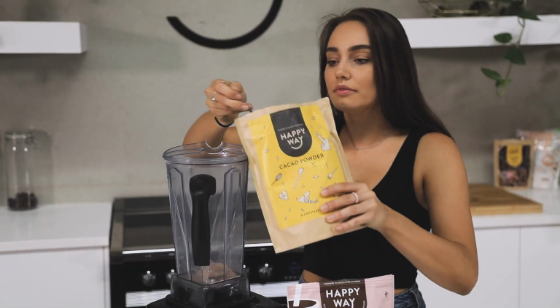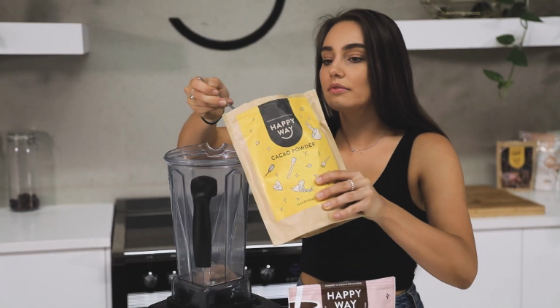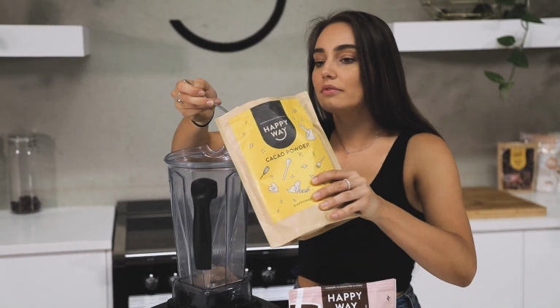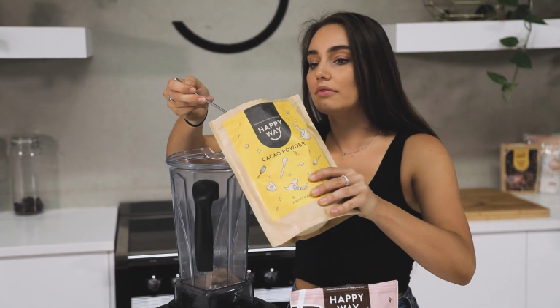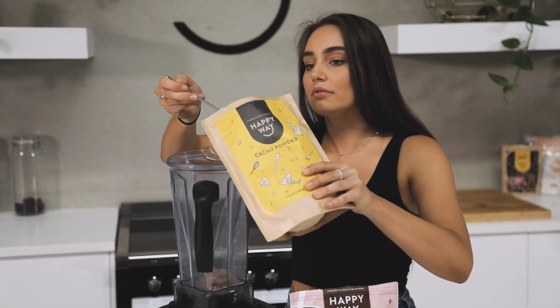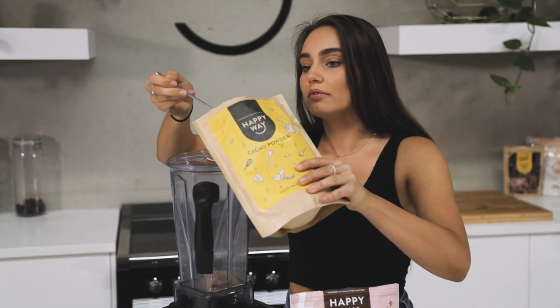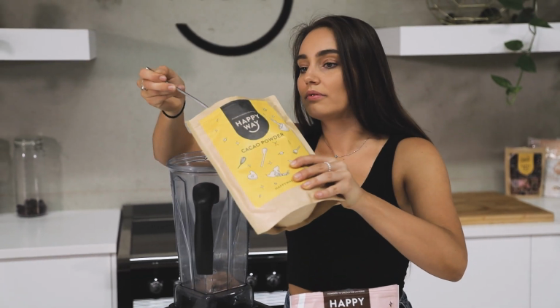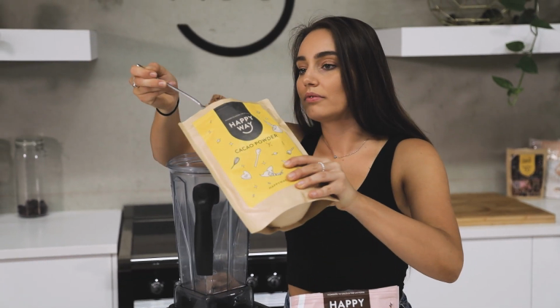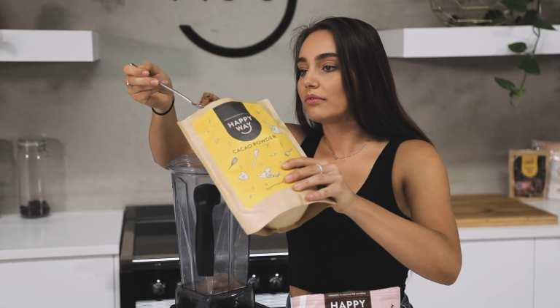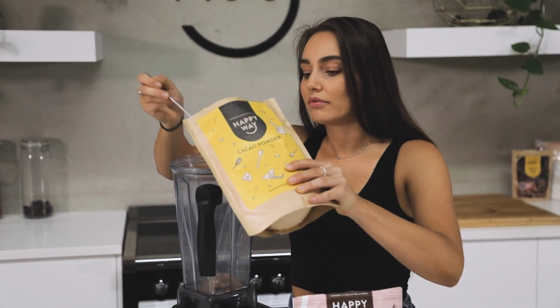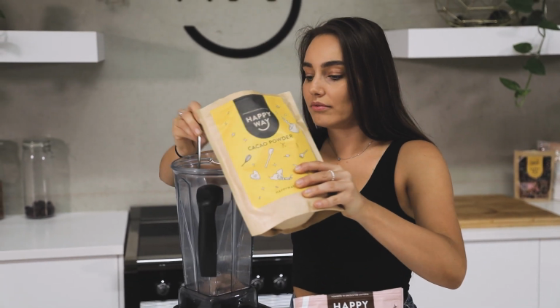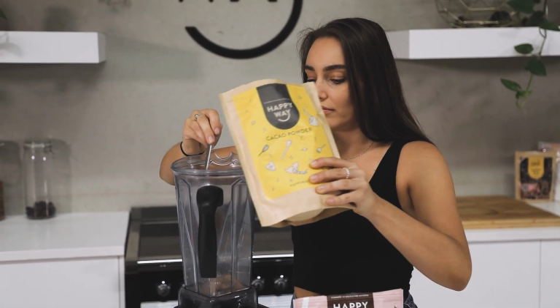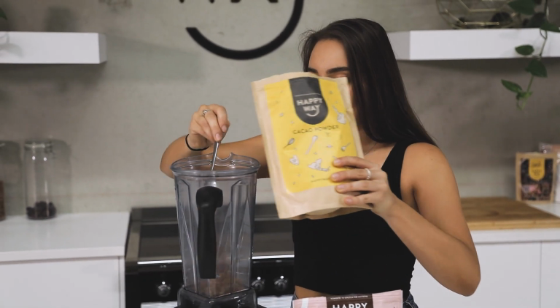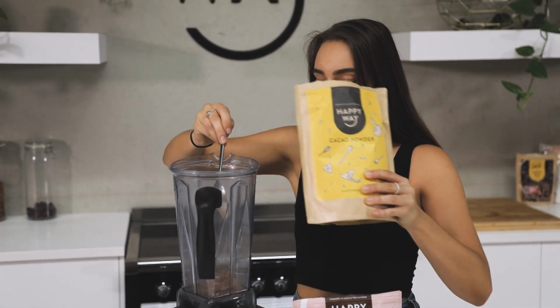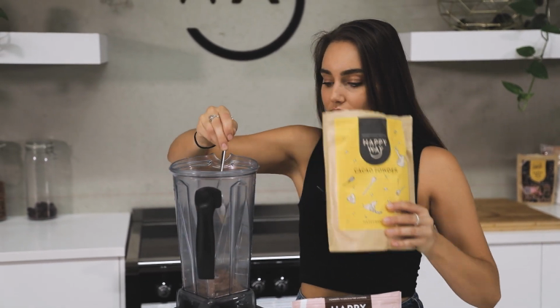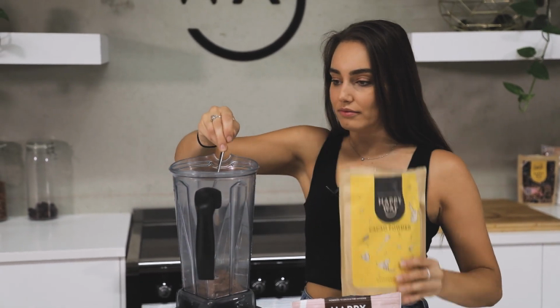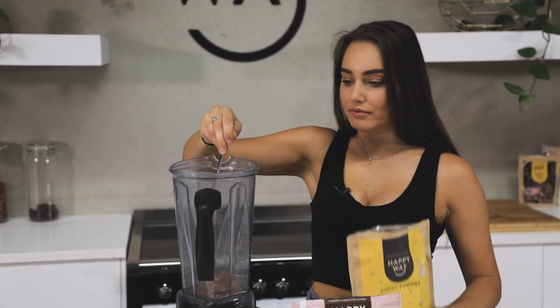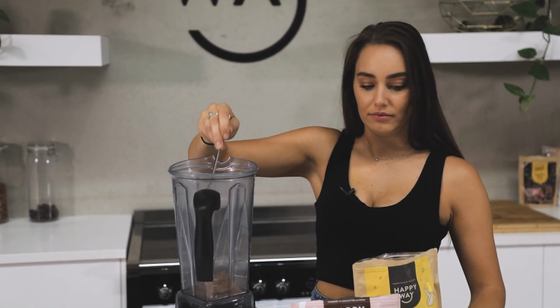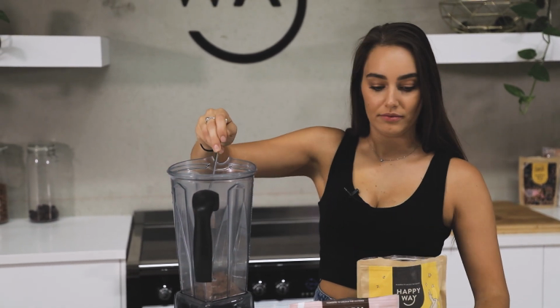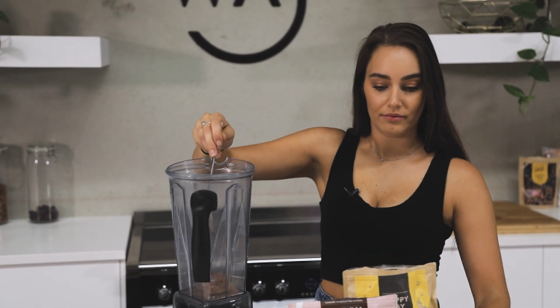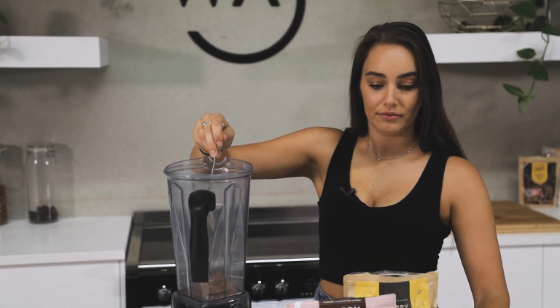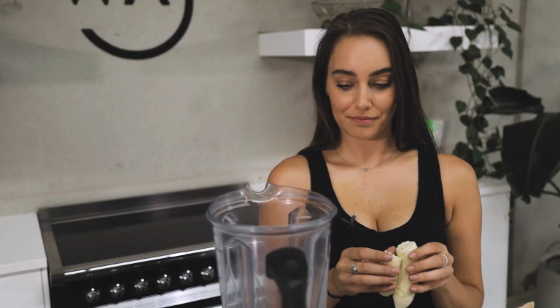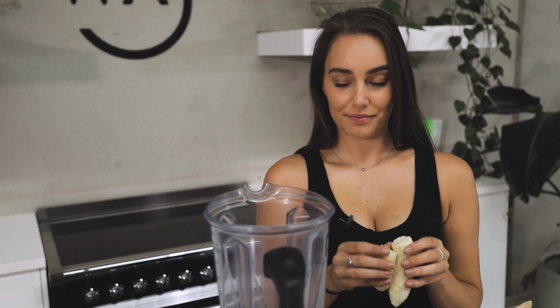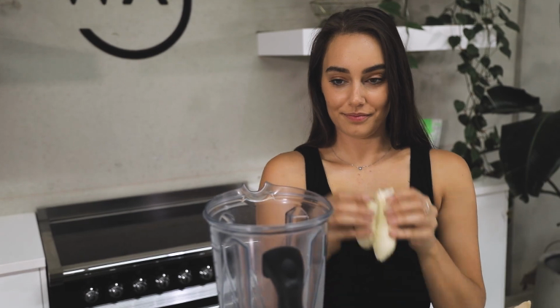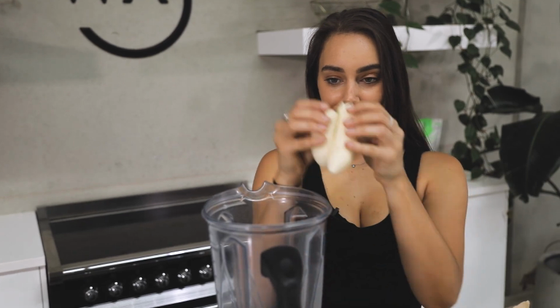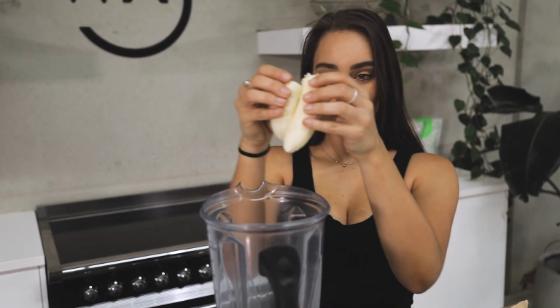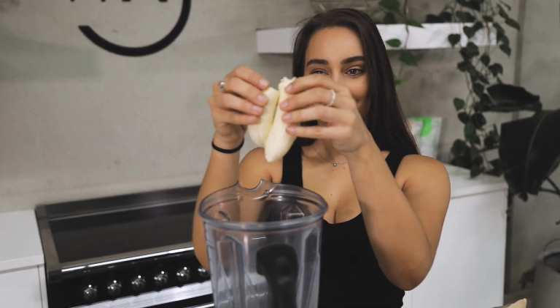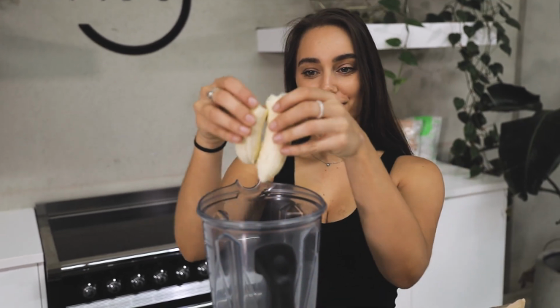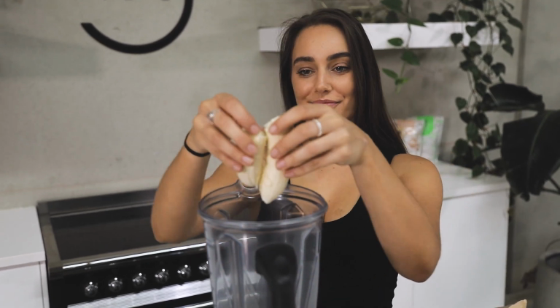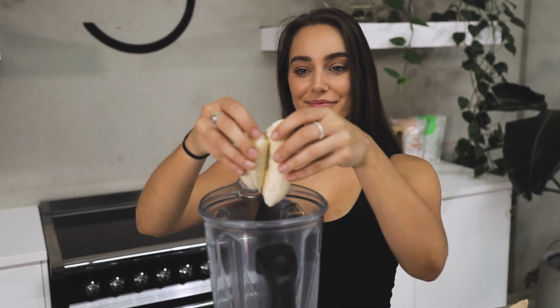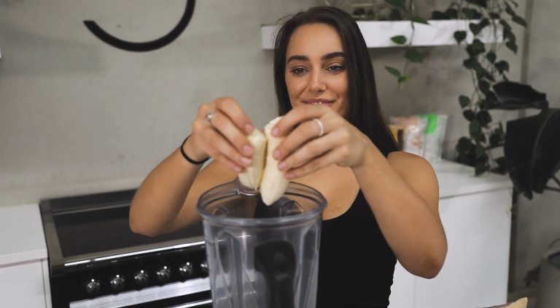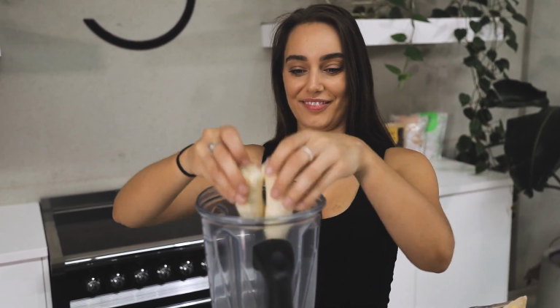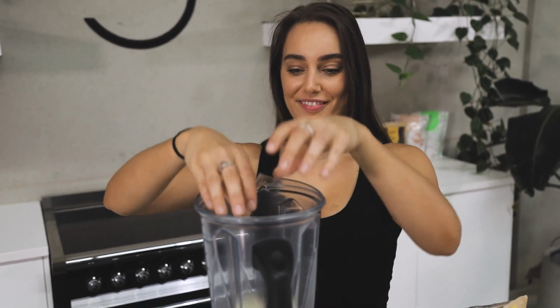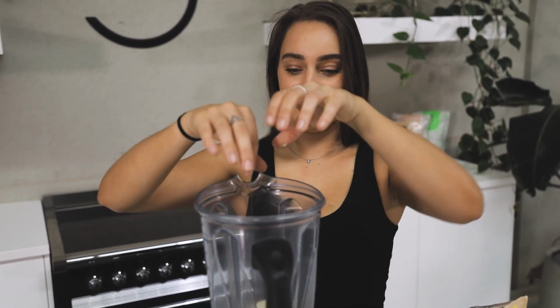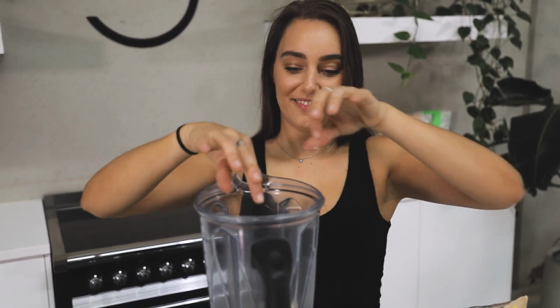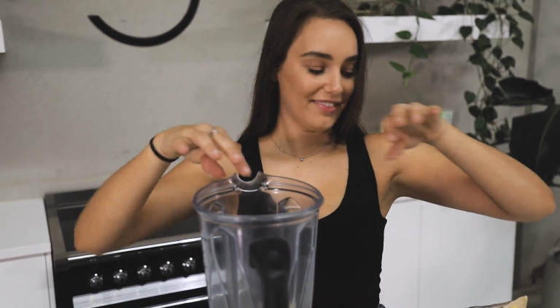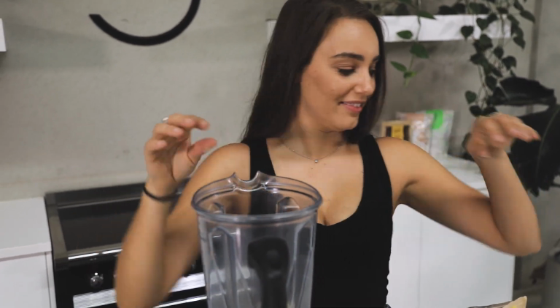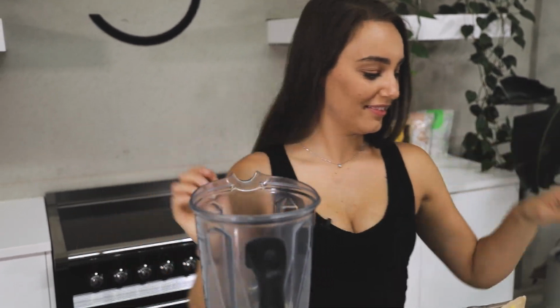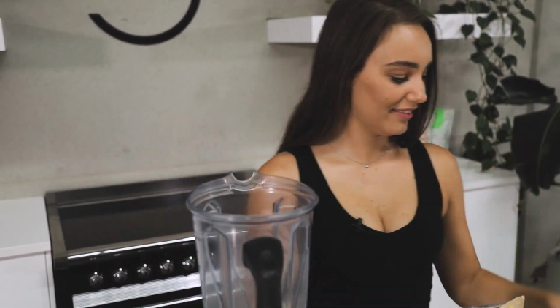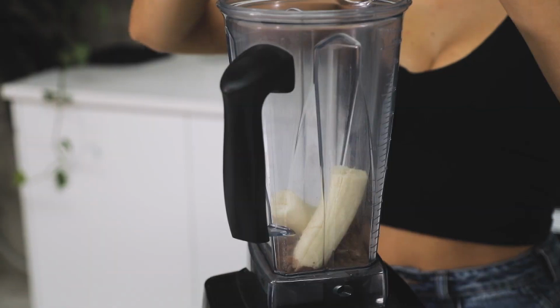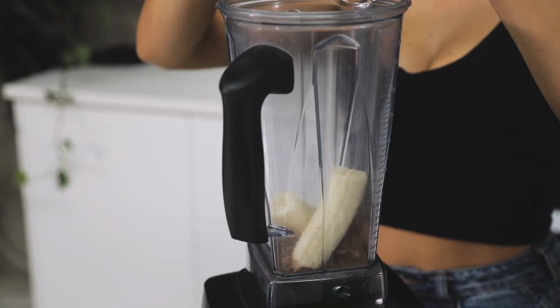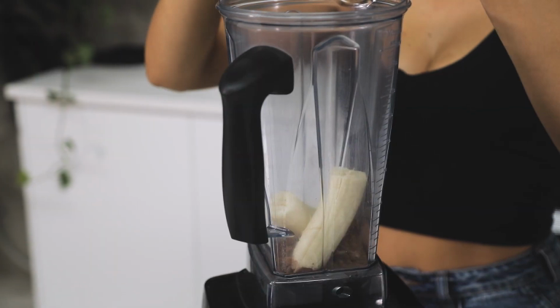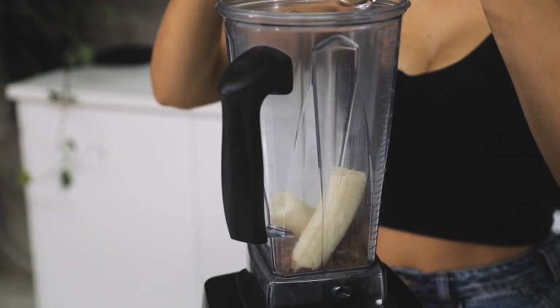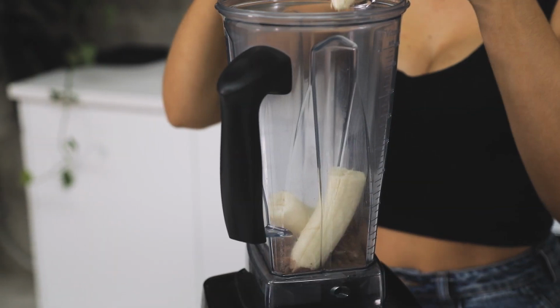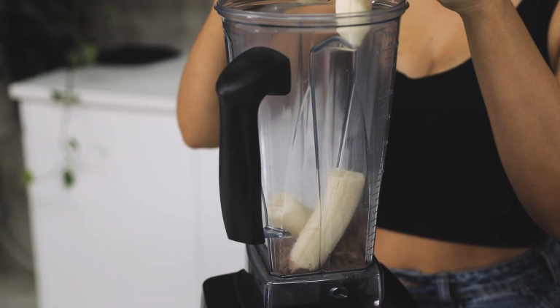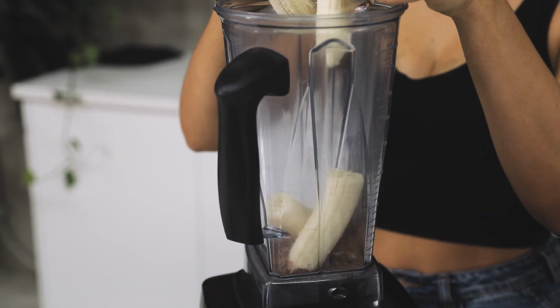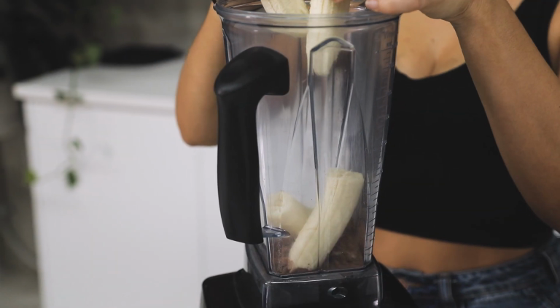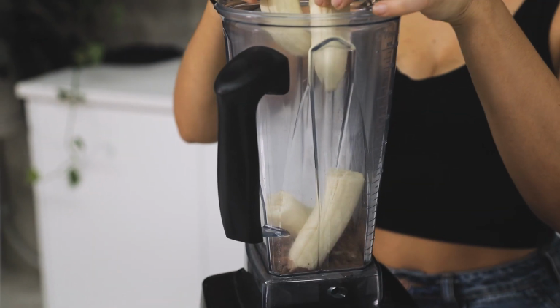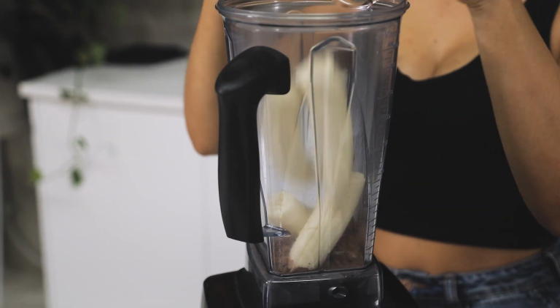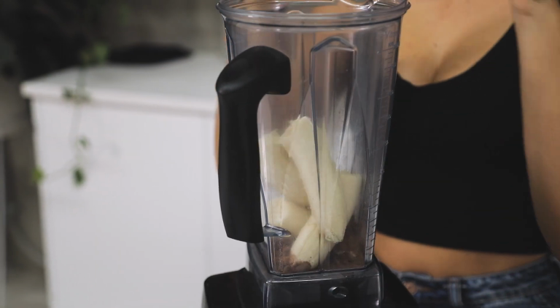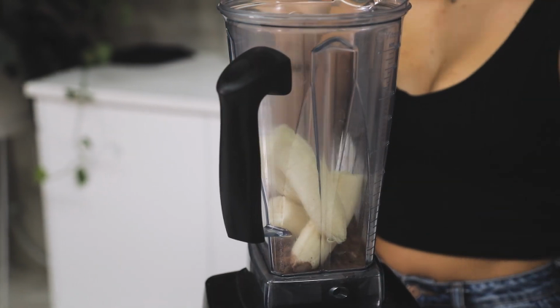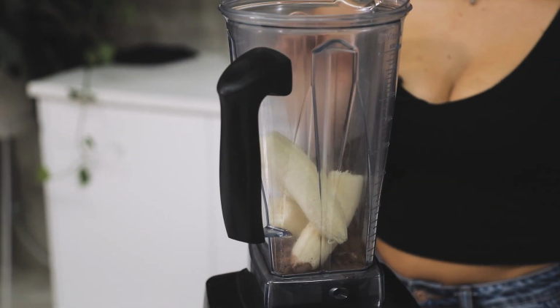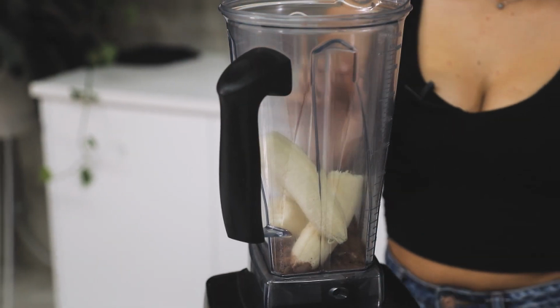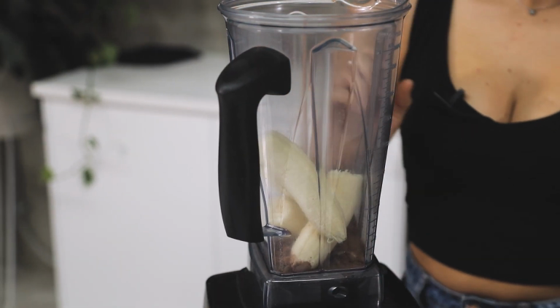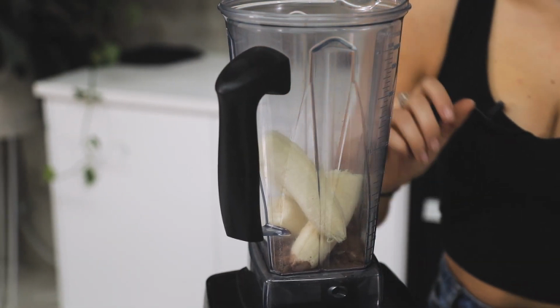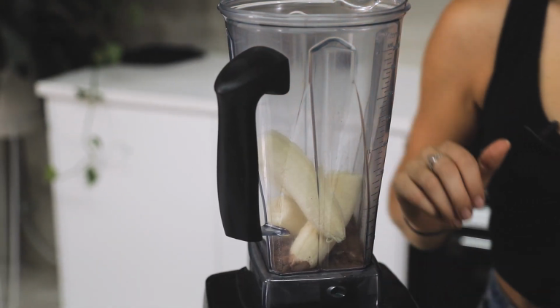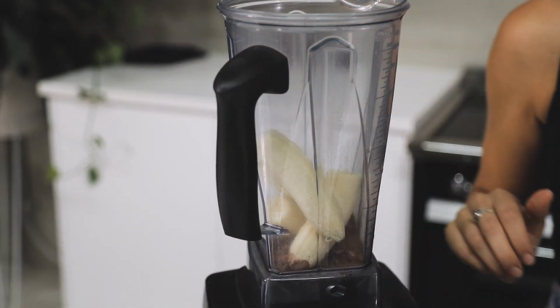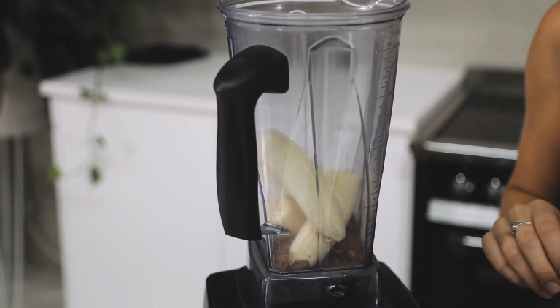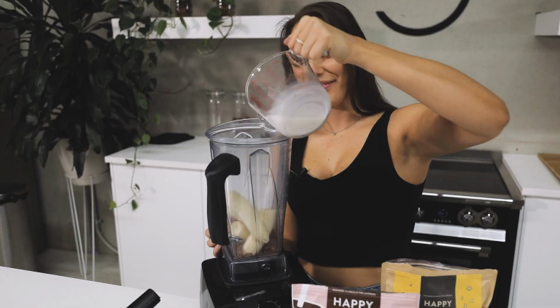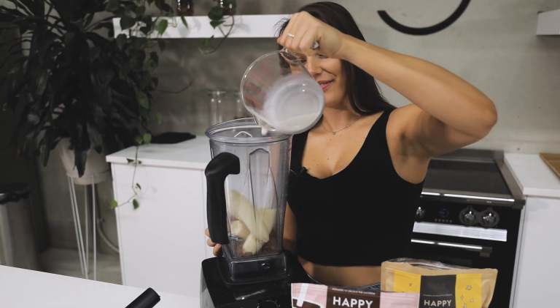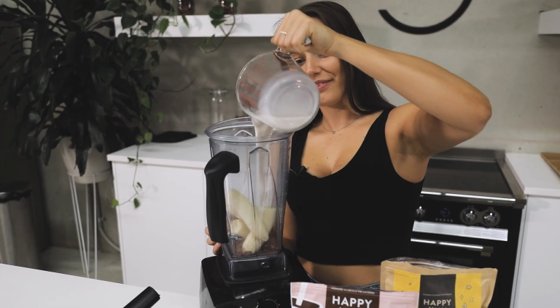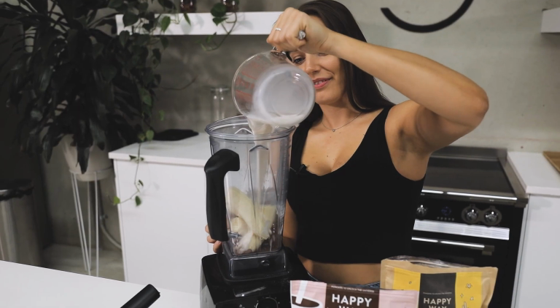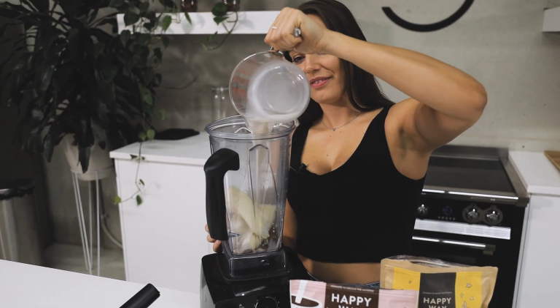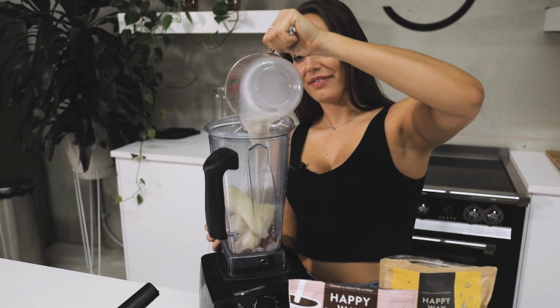Add everything into your blender and make sure it's nice and smooth and creamy. Then pour the mixture into your ice block moulds and pop that in the freezer to set overnight.